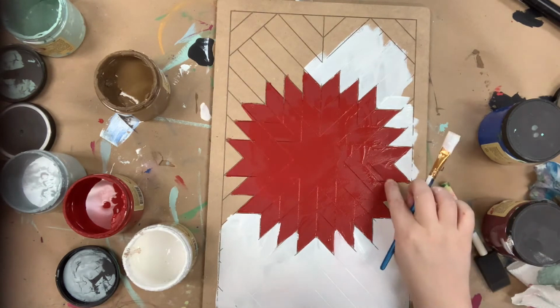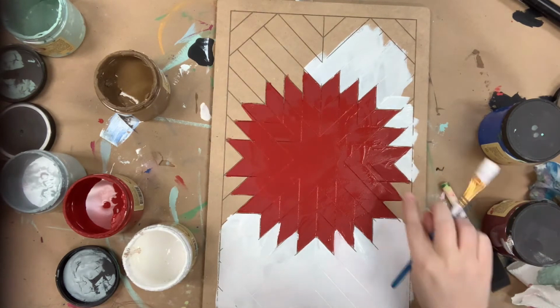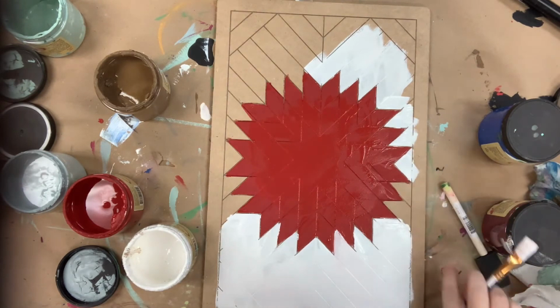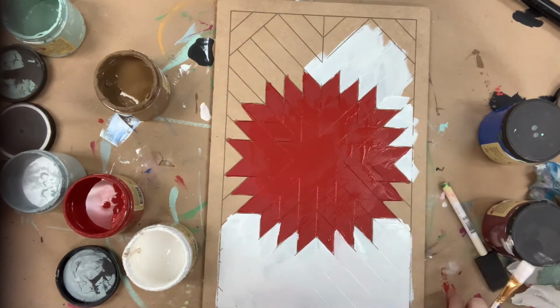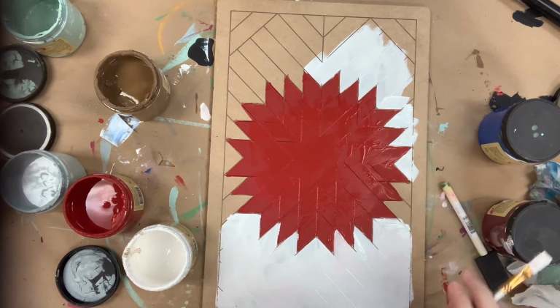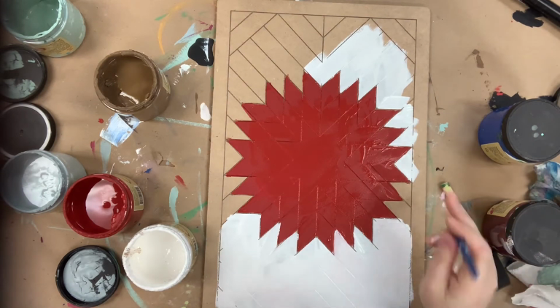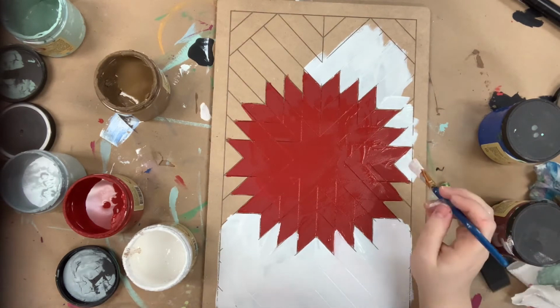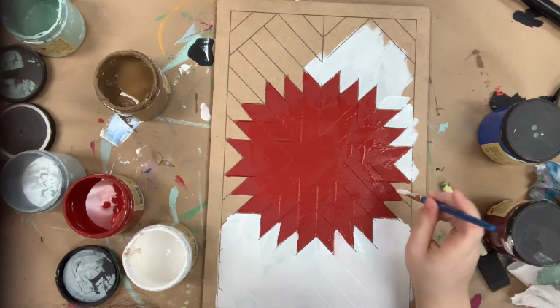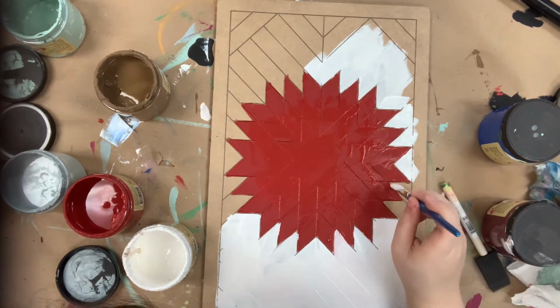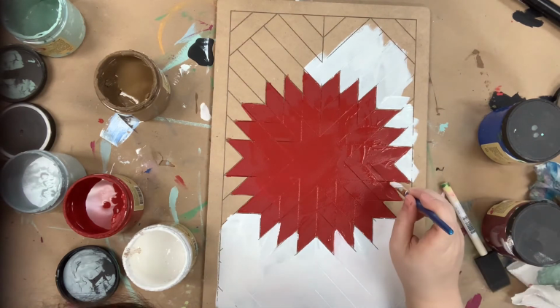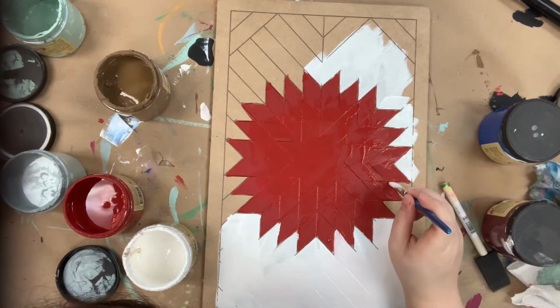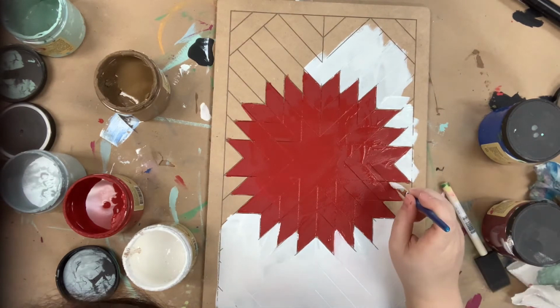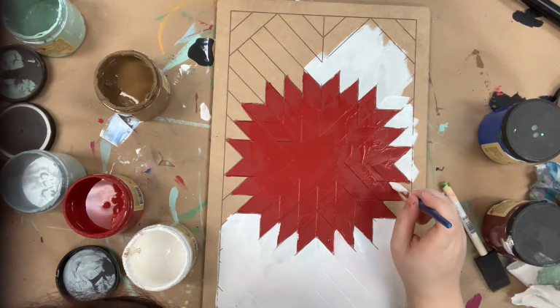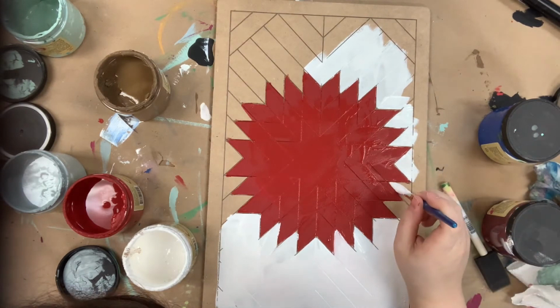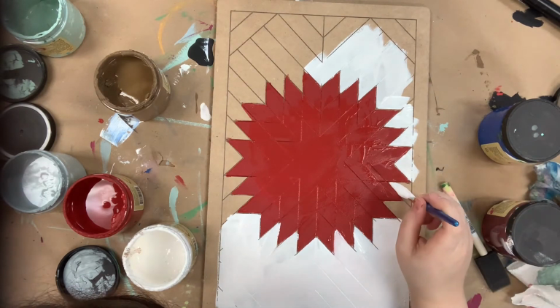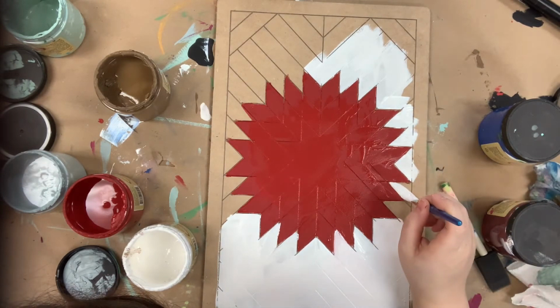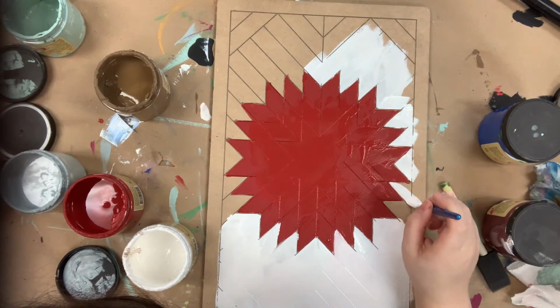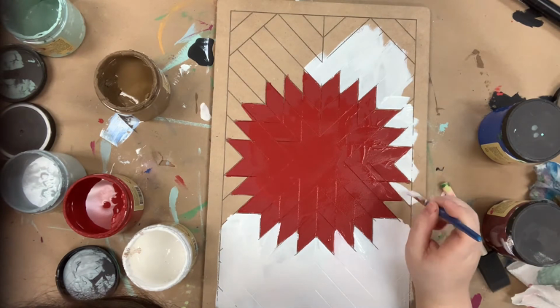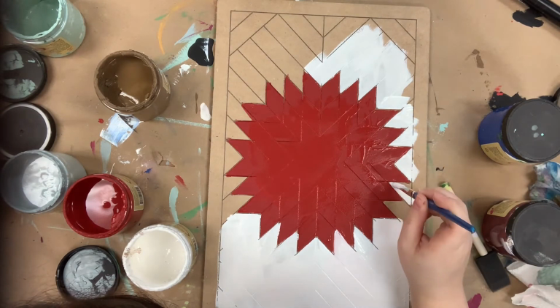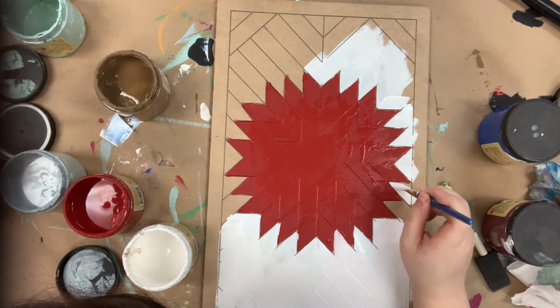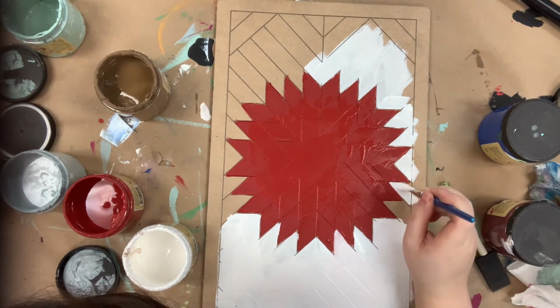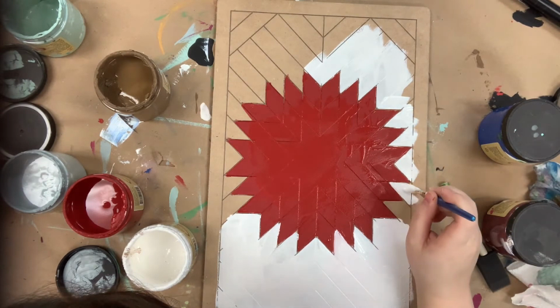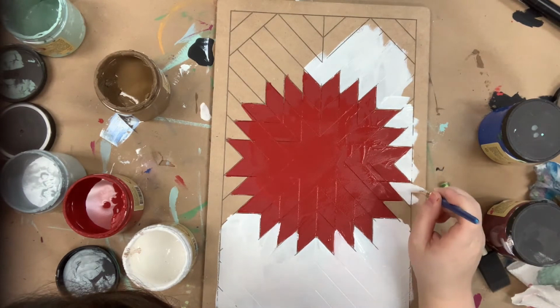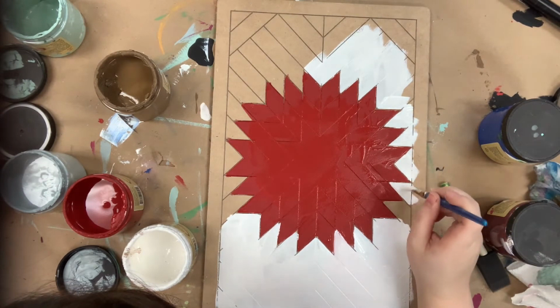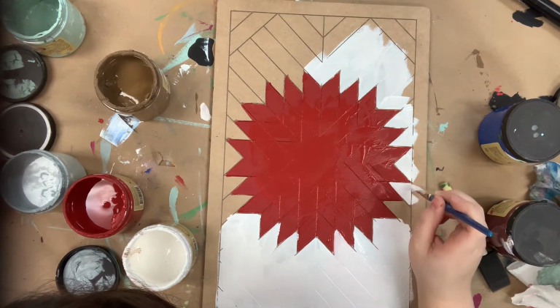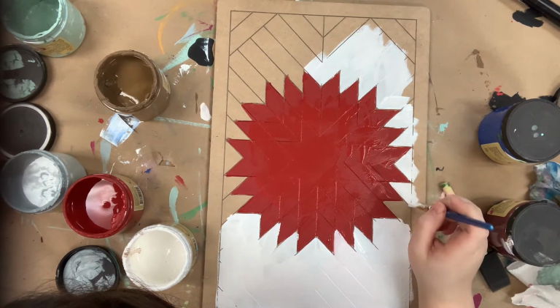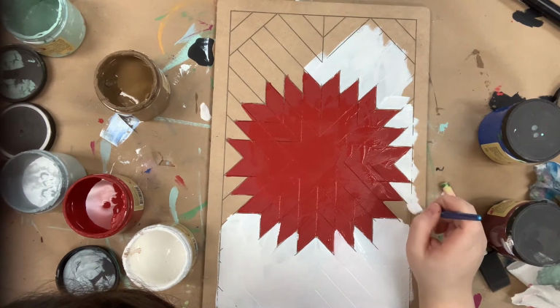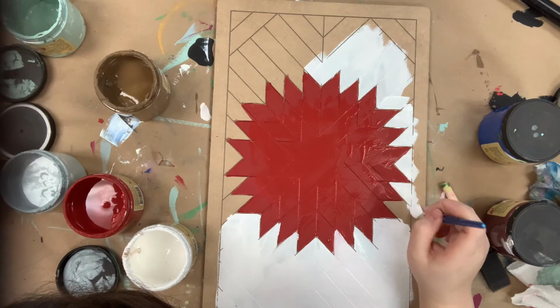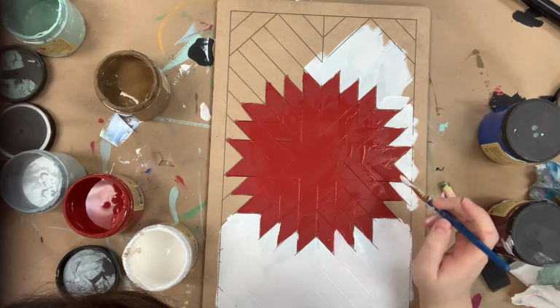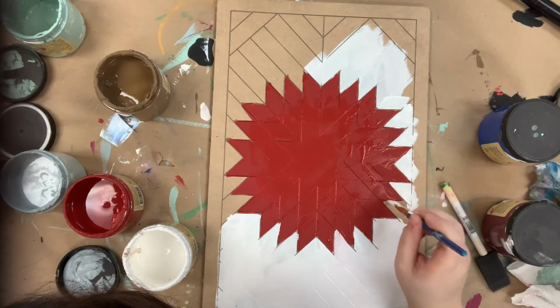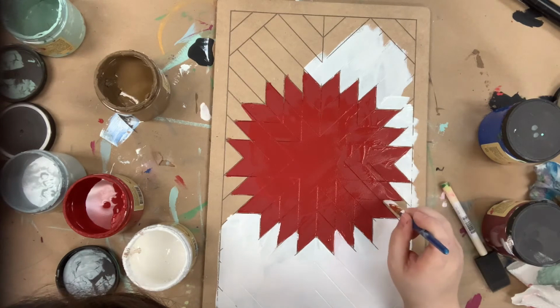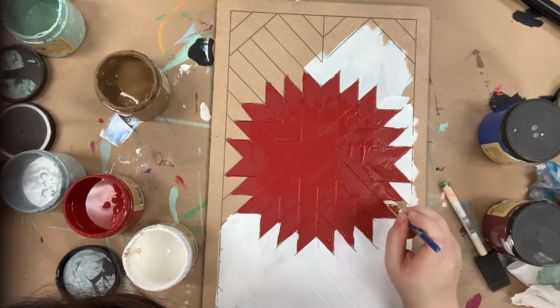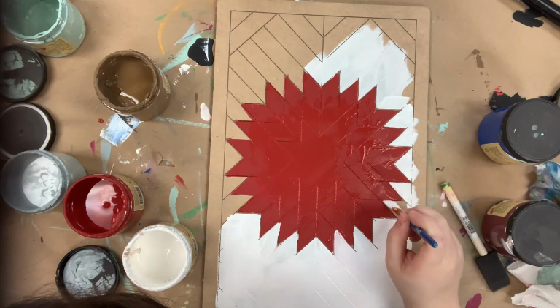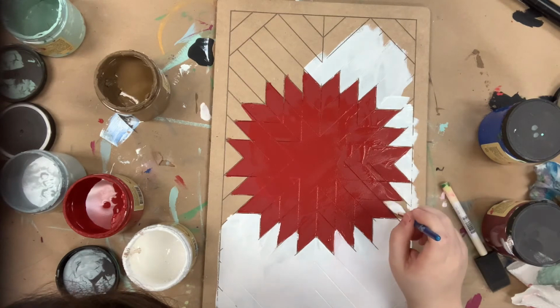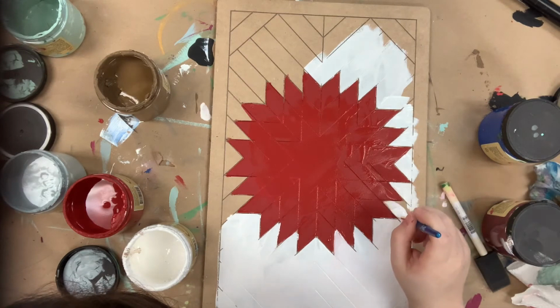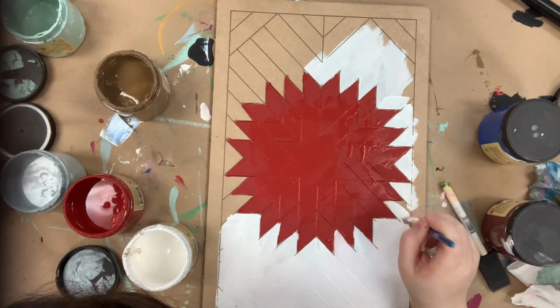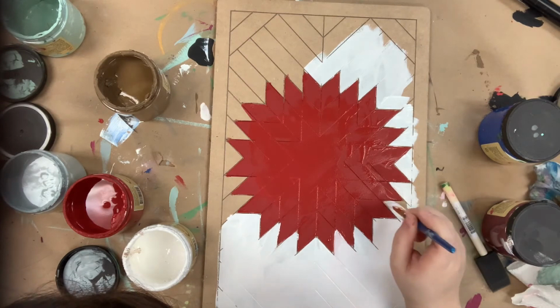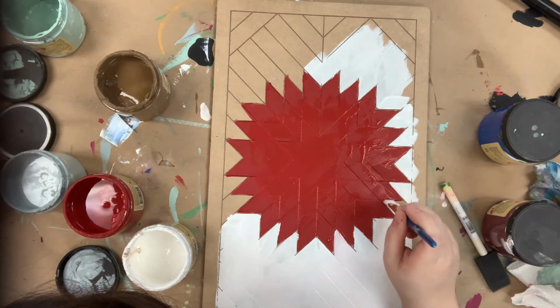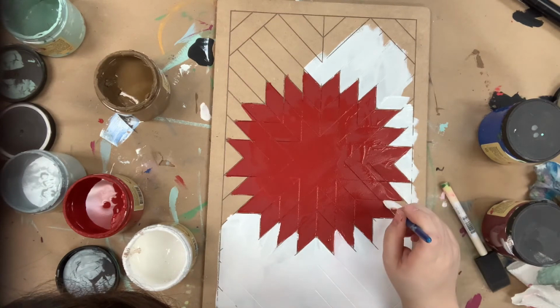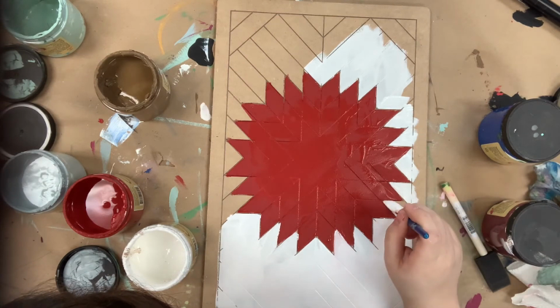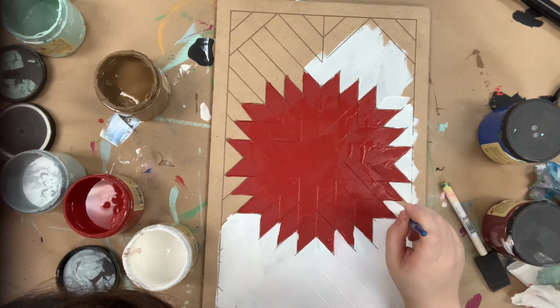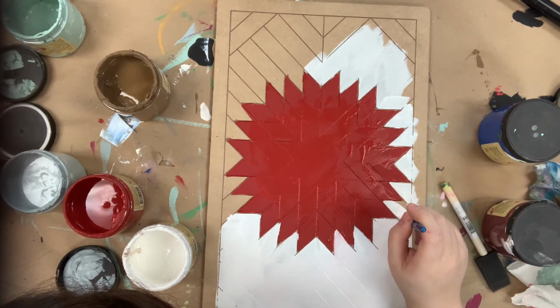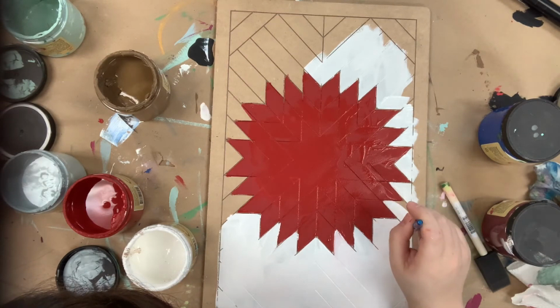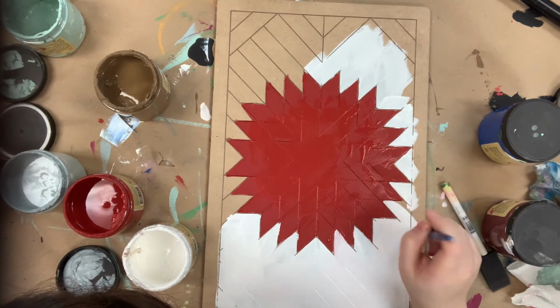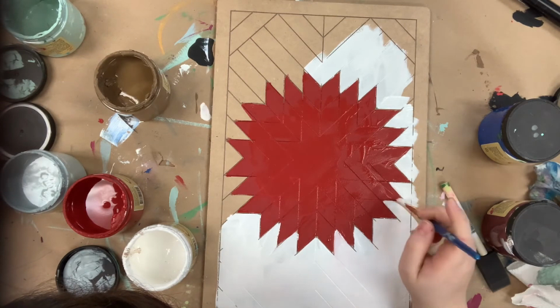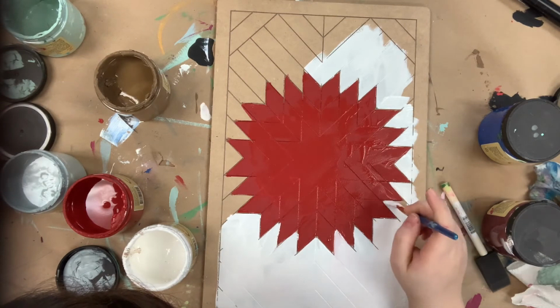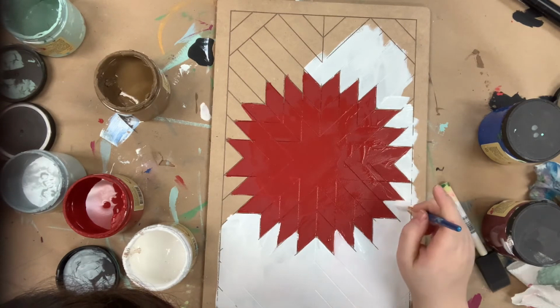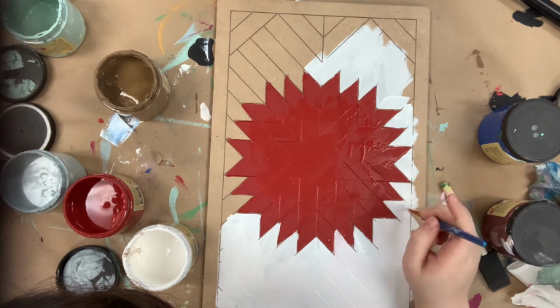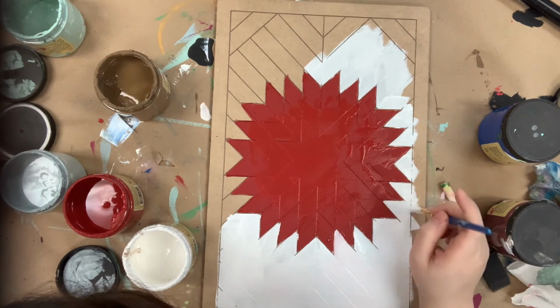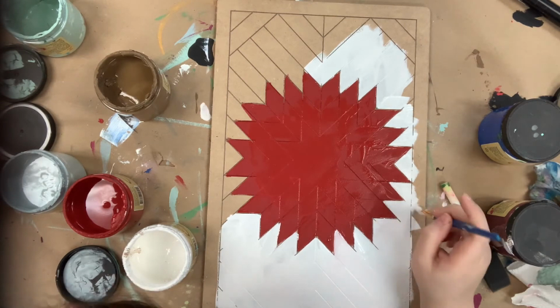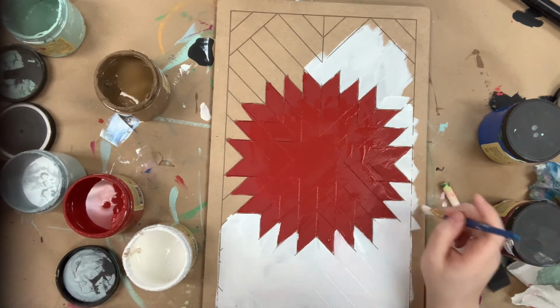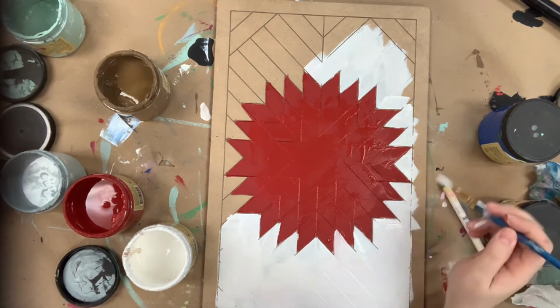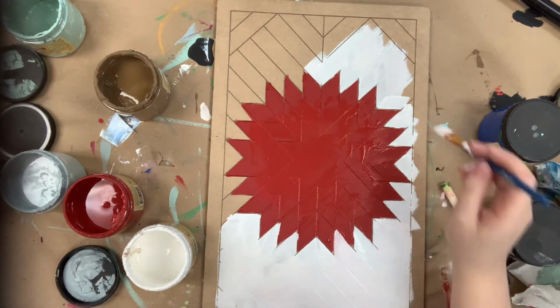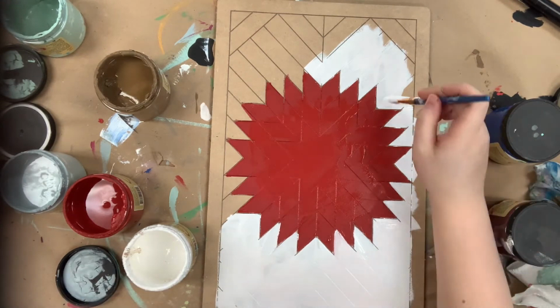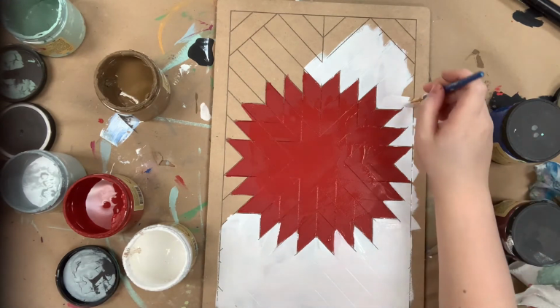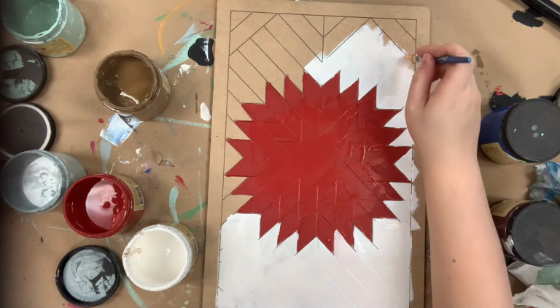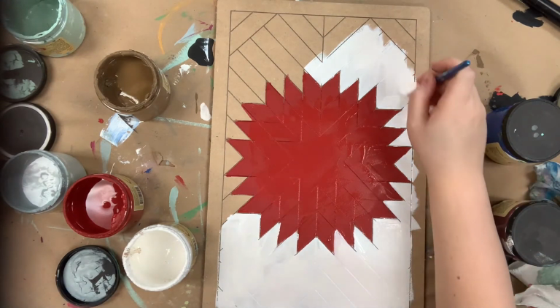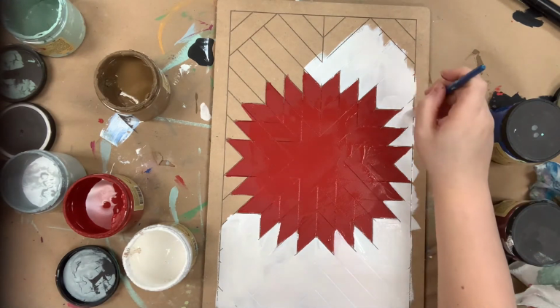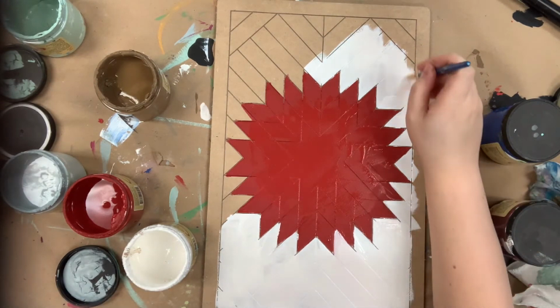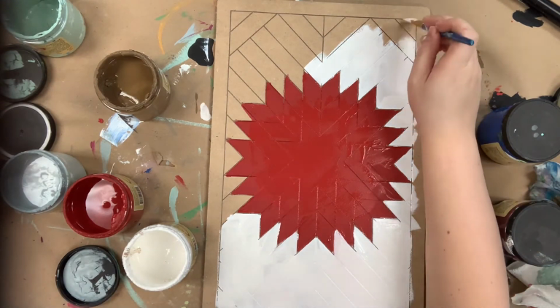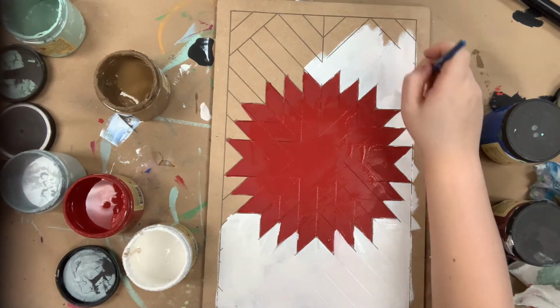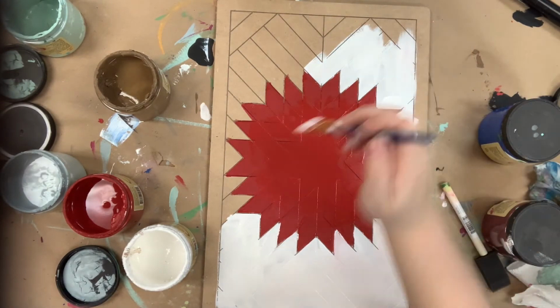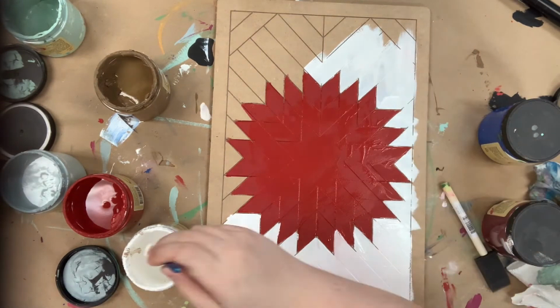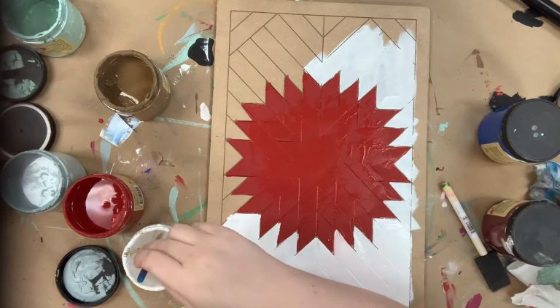I'm going in now with cotton for the rest of my barn quilt, excluding the edges, which I will paint in pine comb.